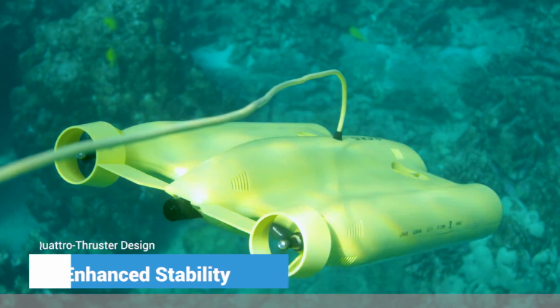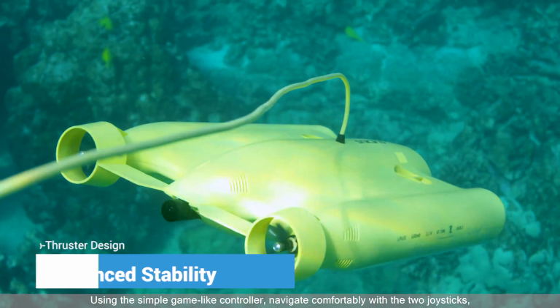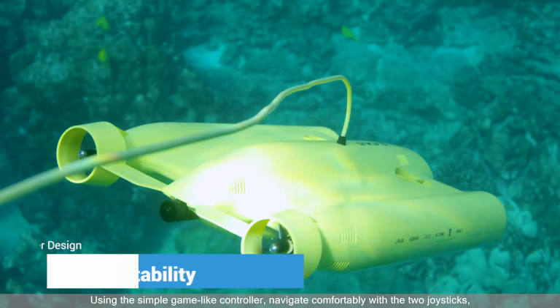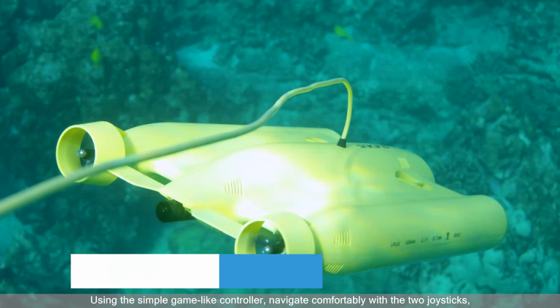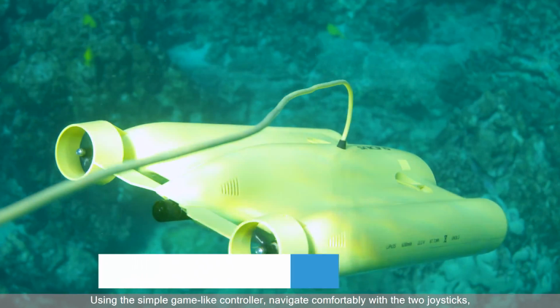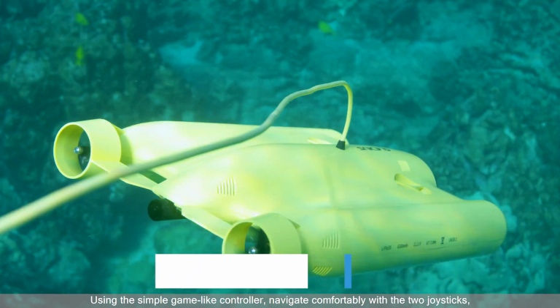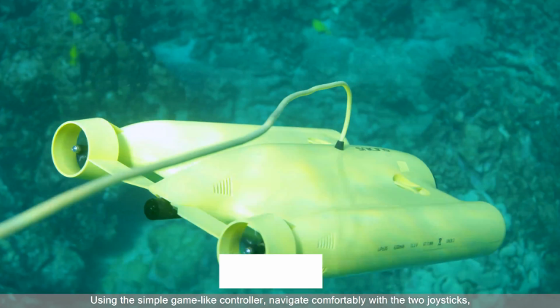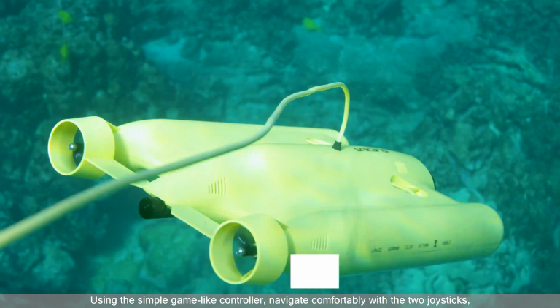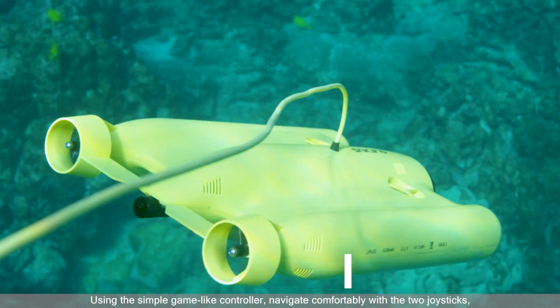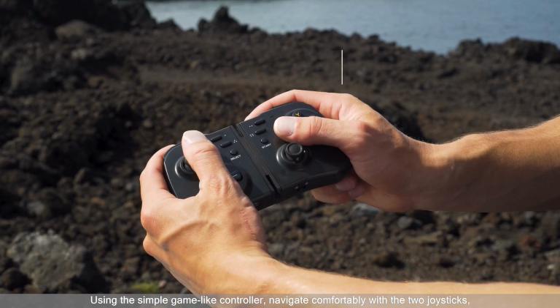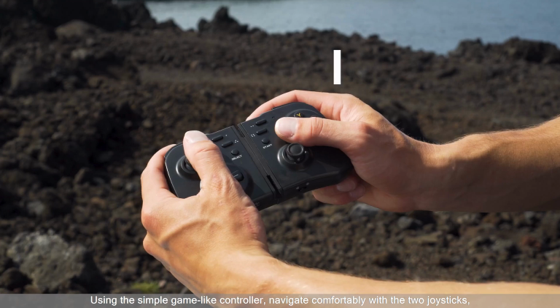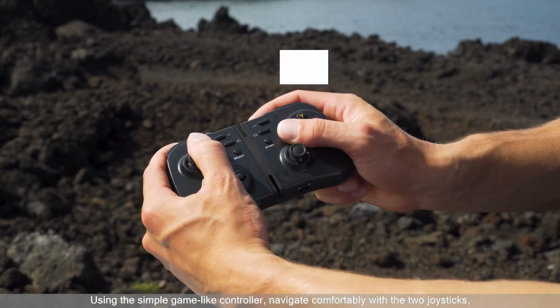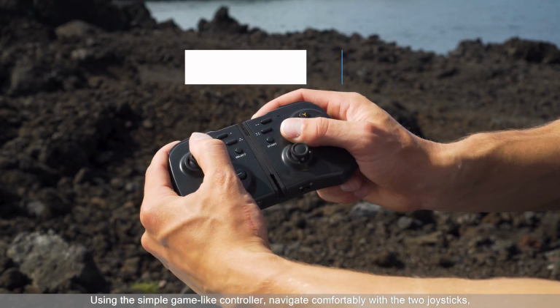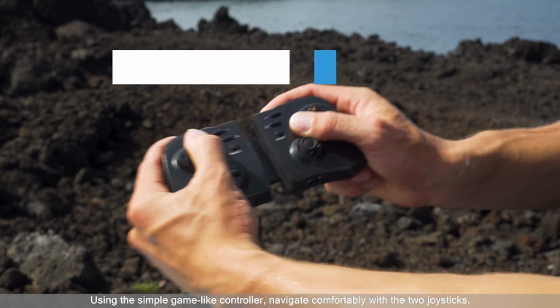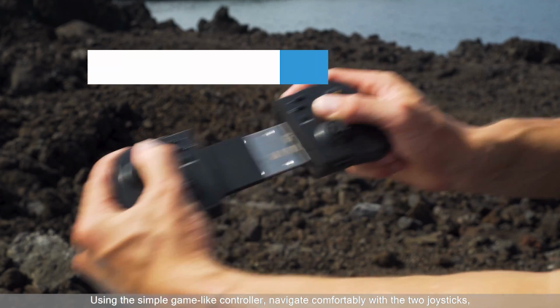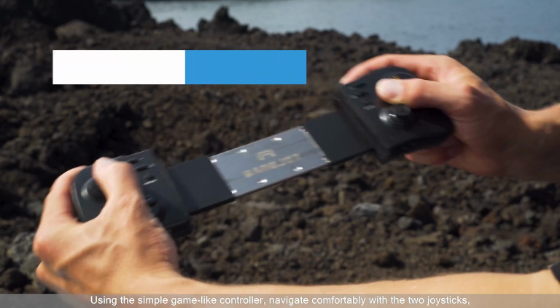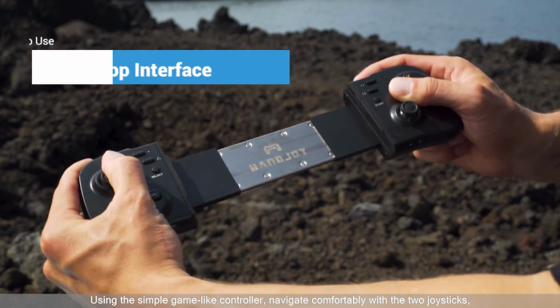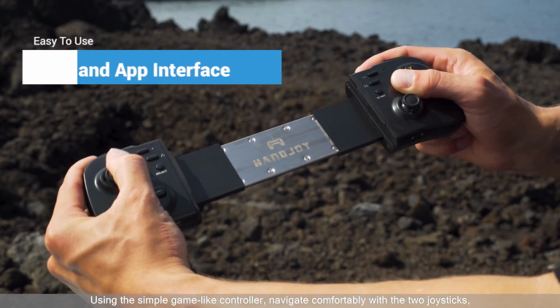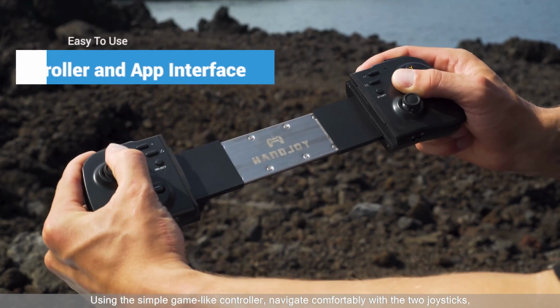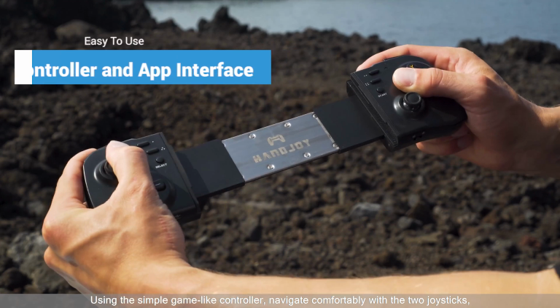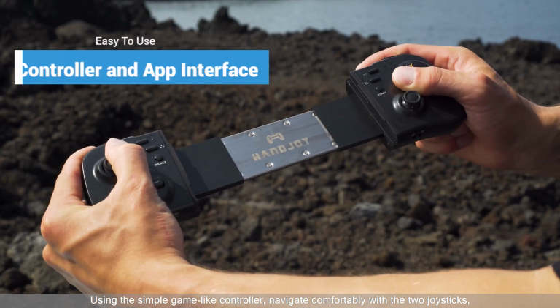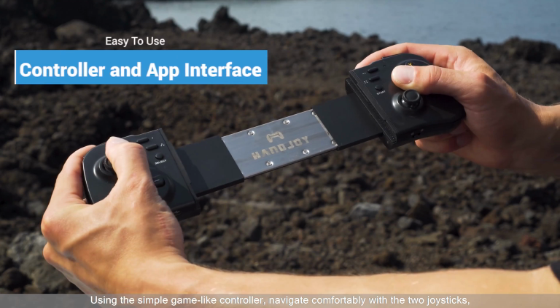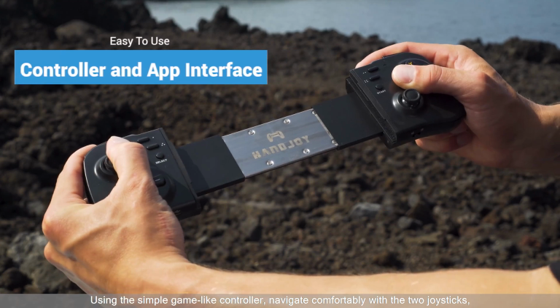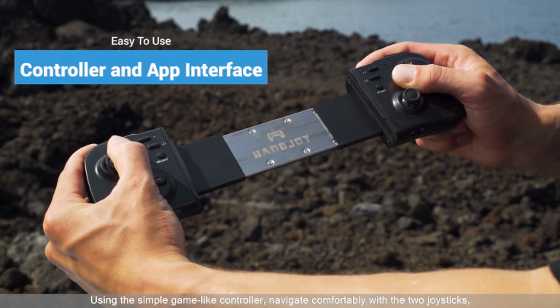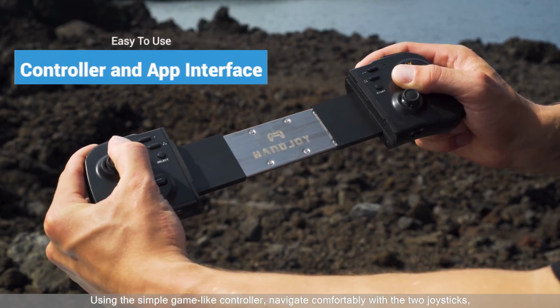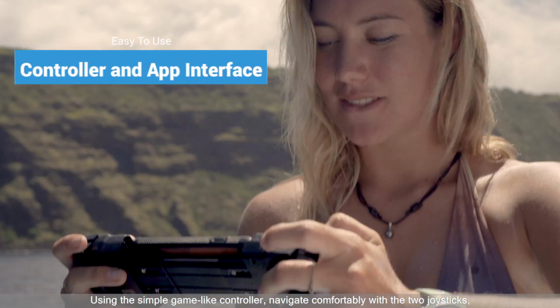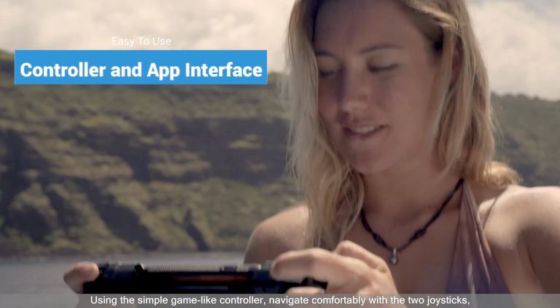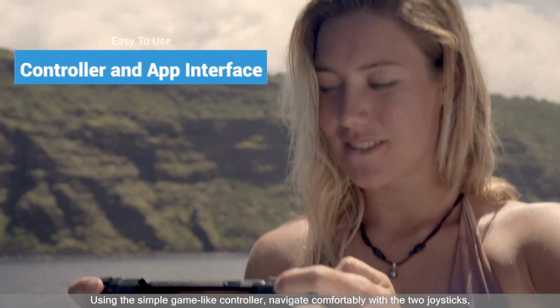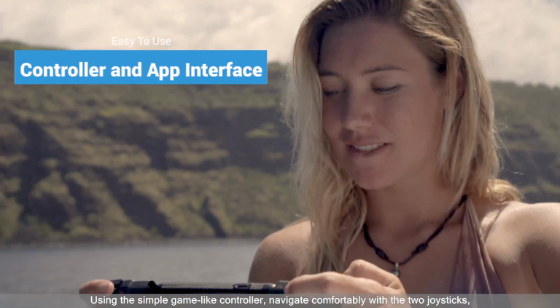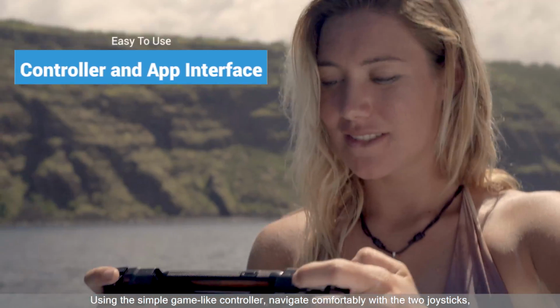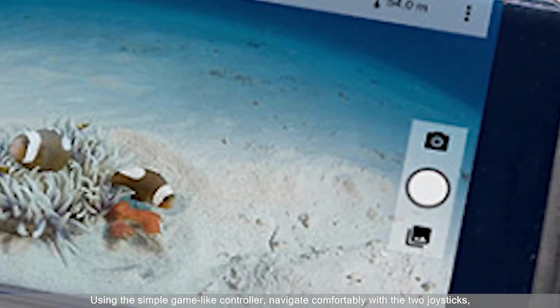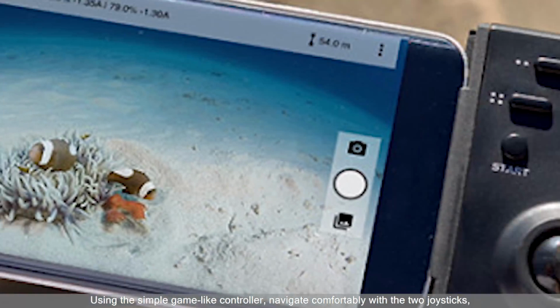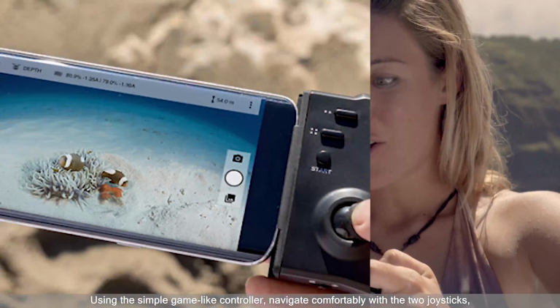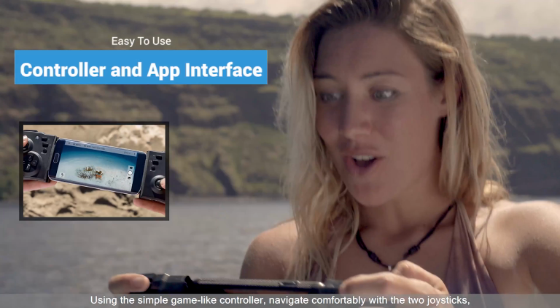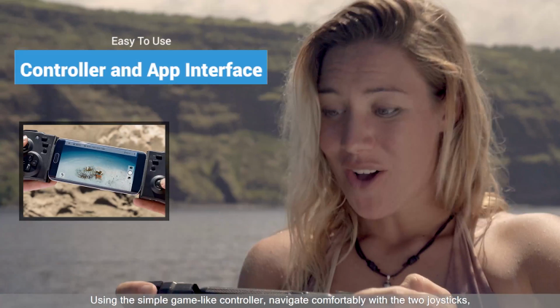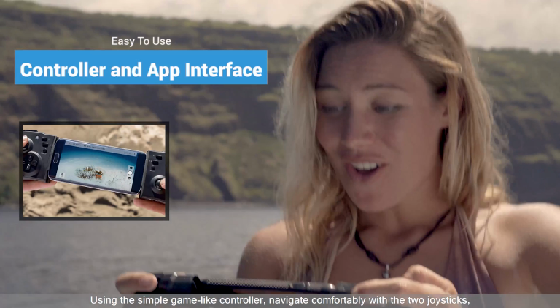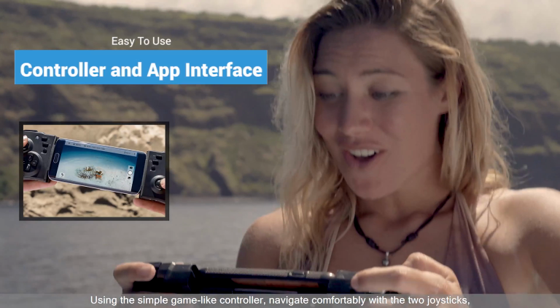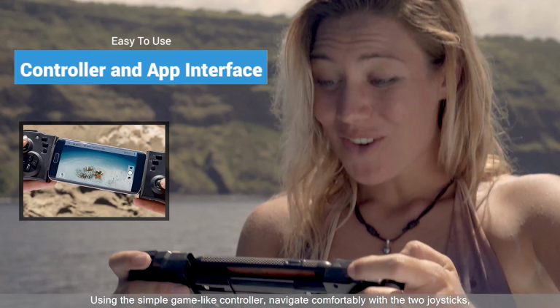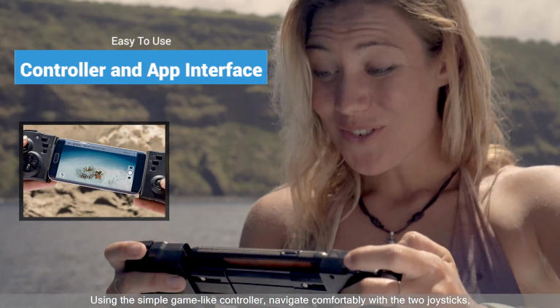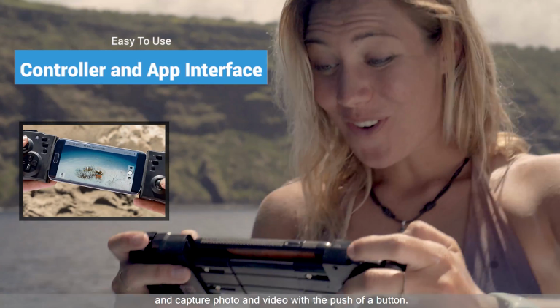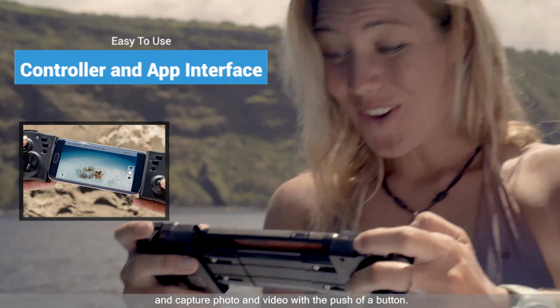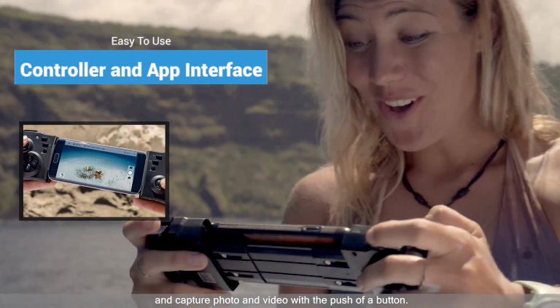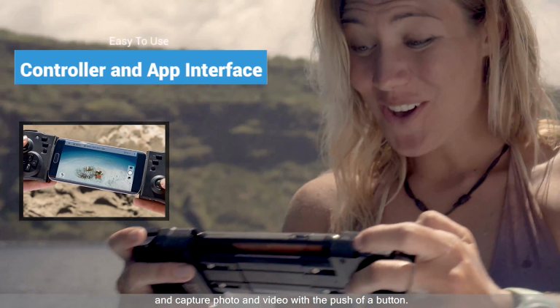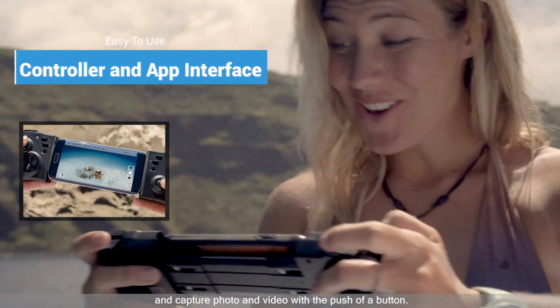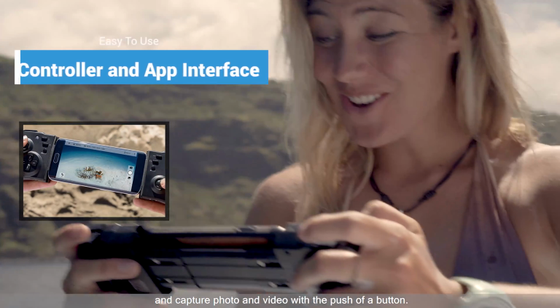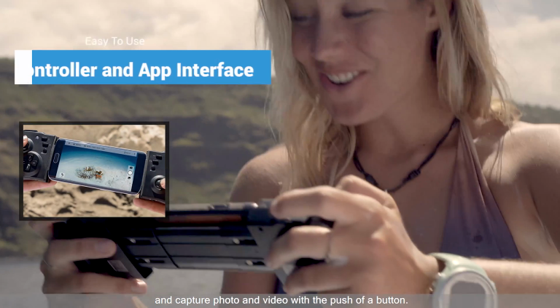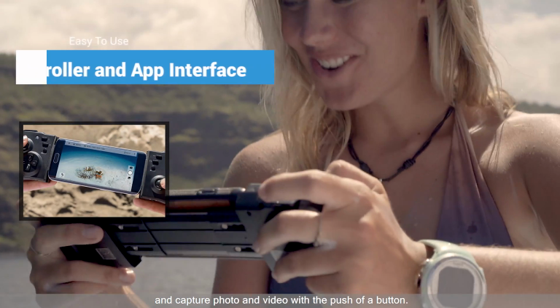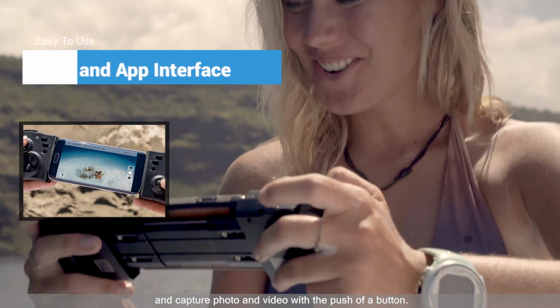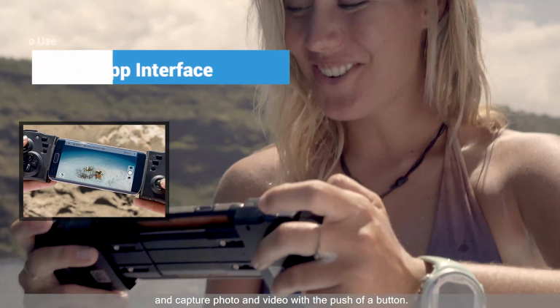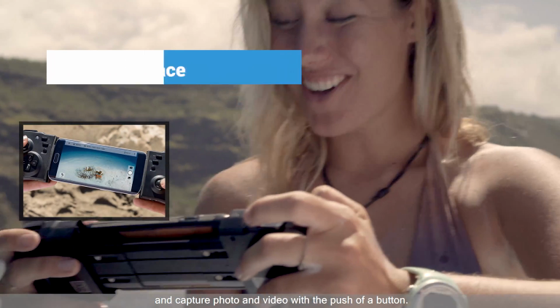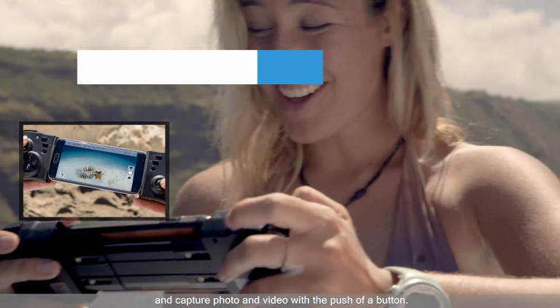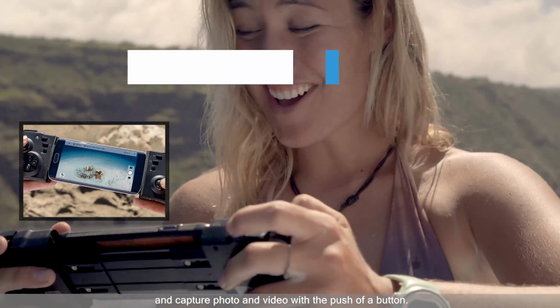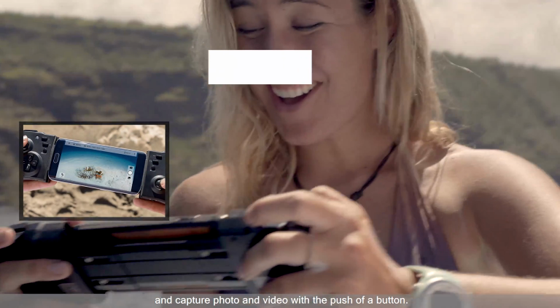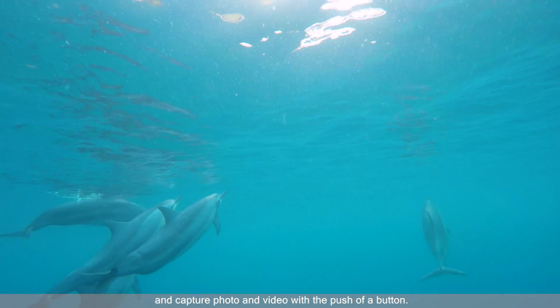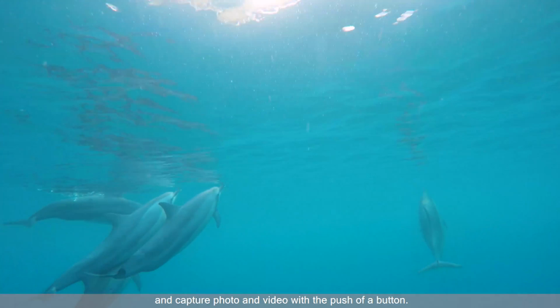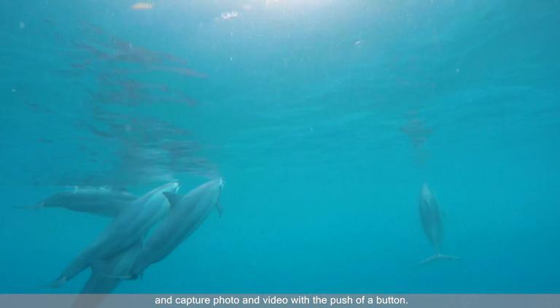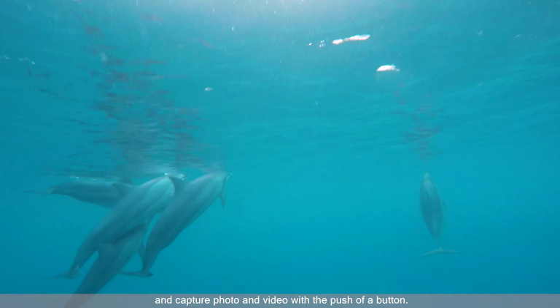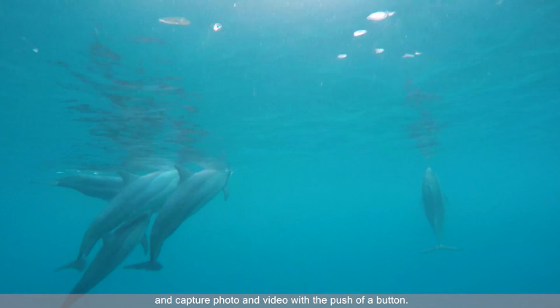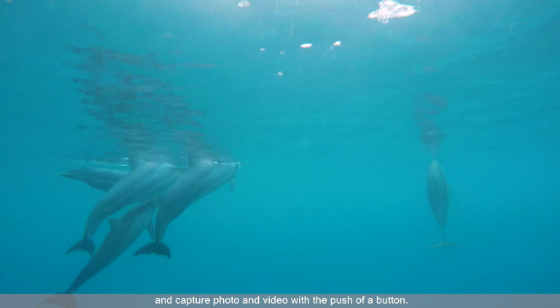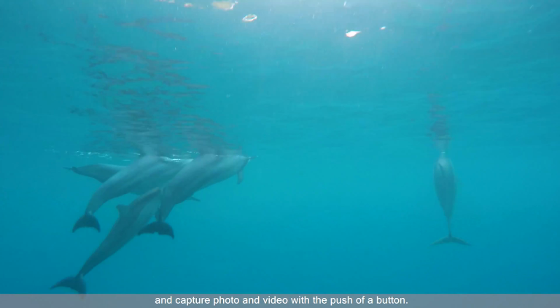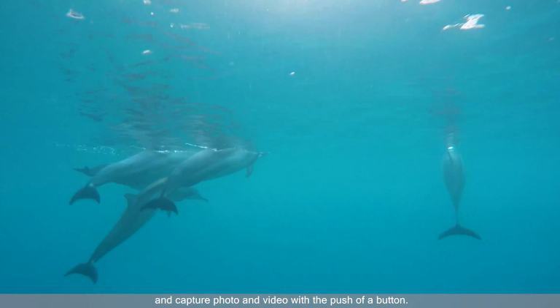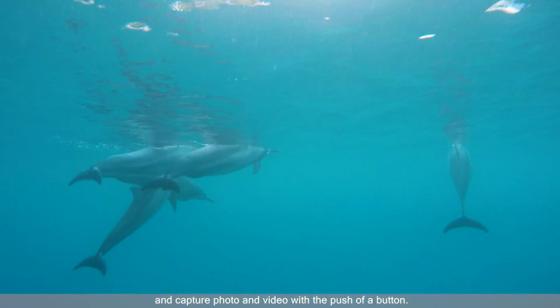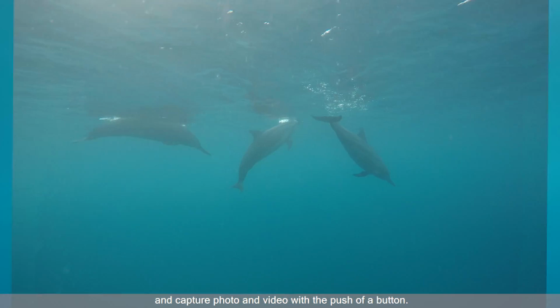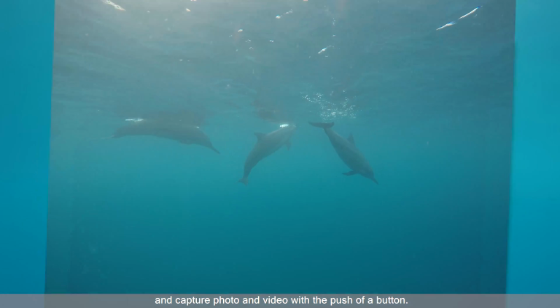Using the simple game-like controller, navigate comfortably with the two joysticks and capture photo and video with the push of a button.